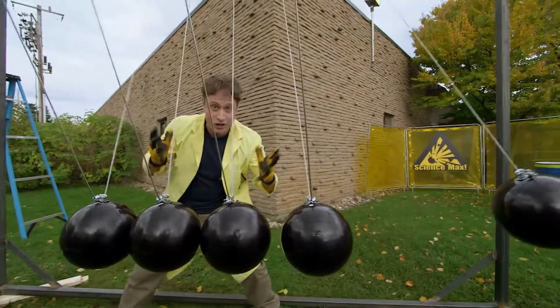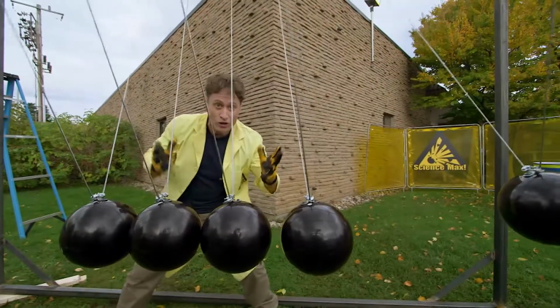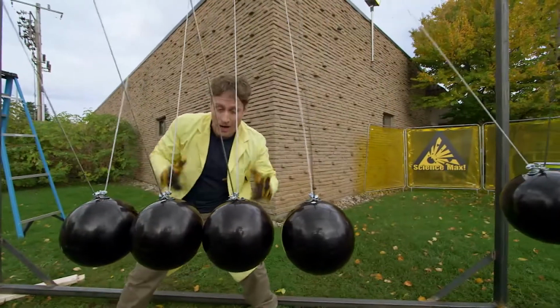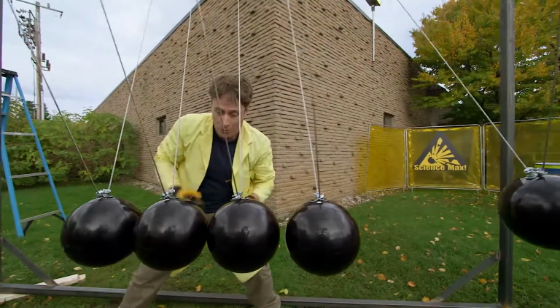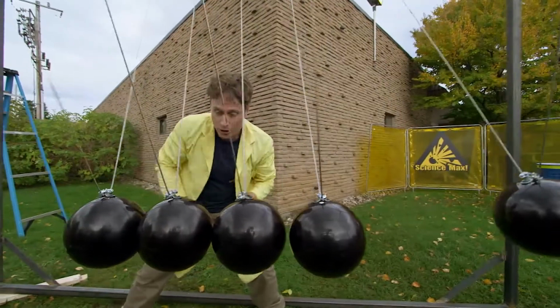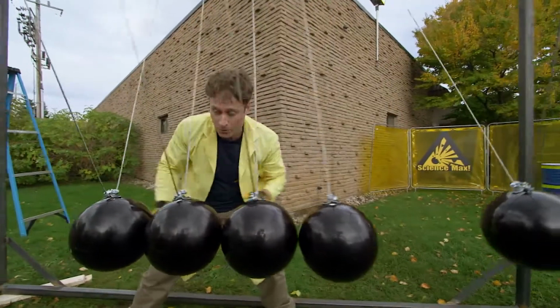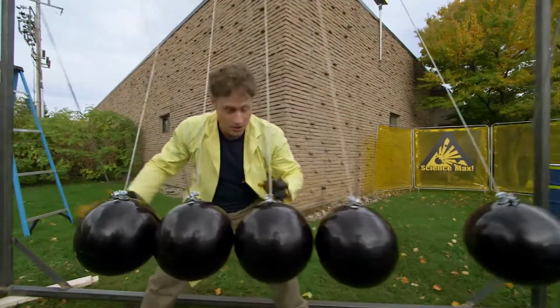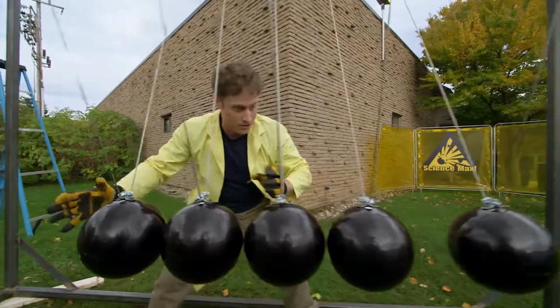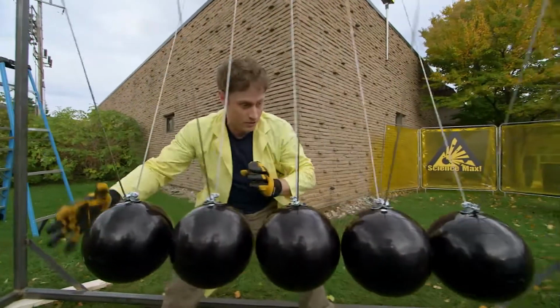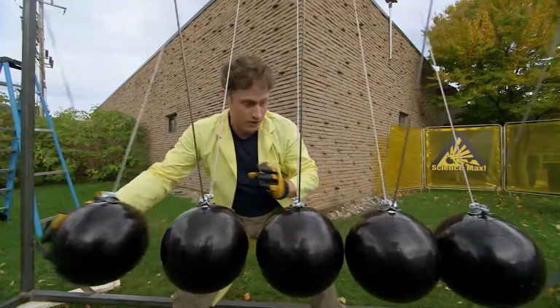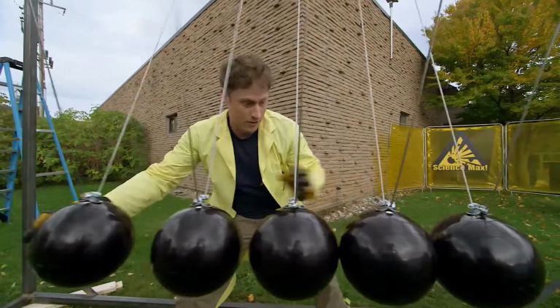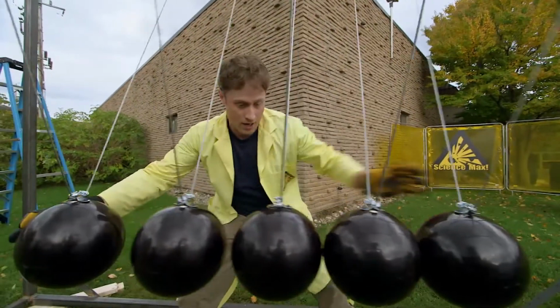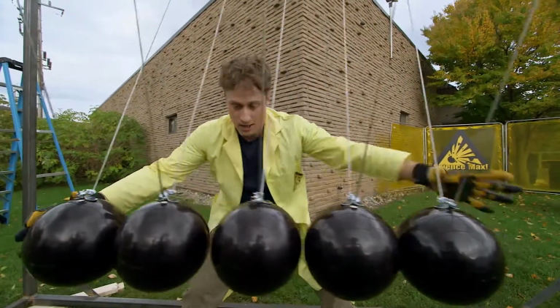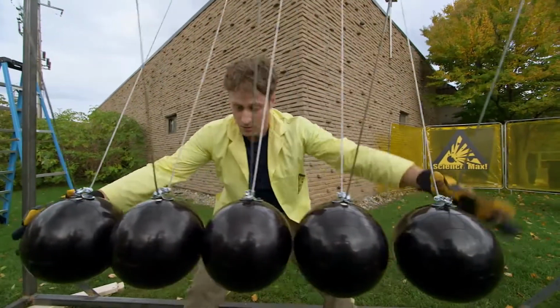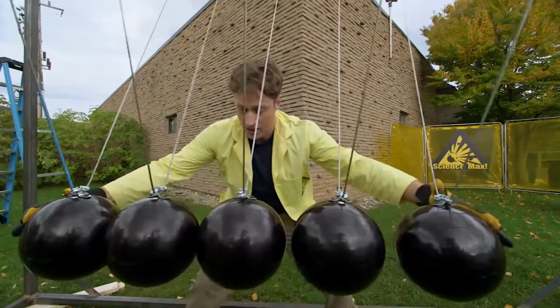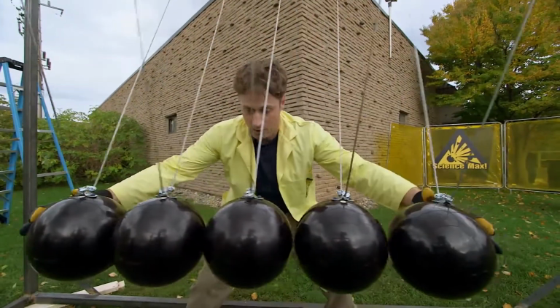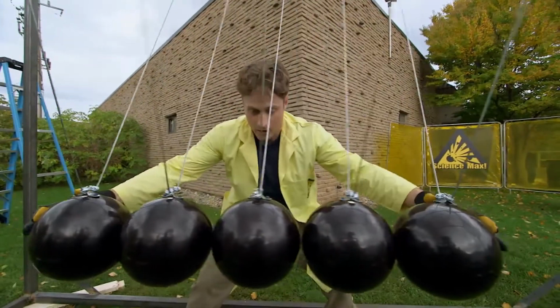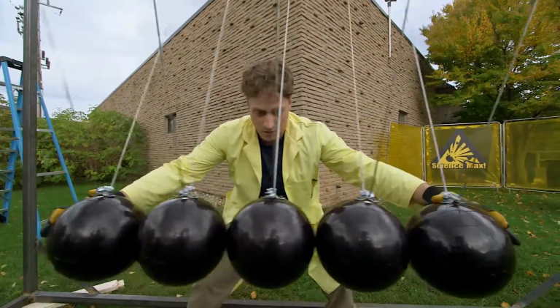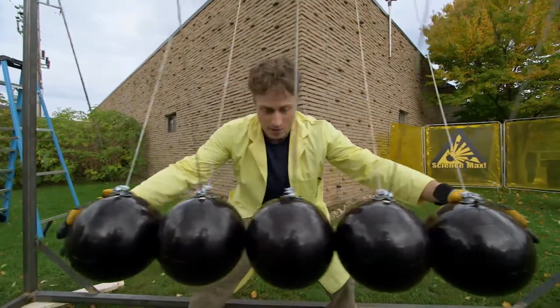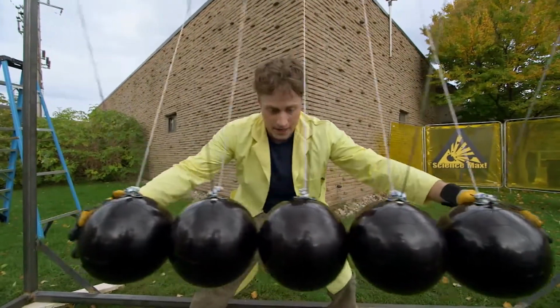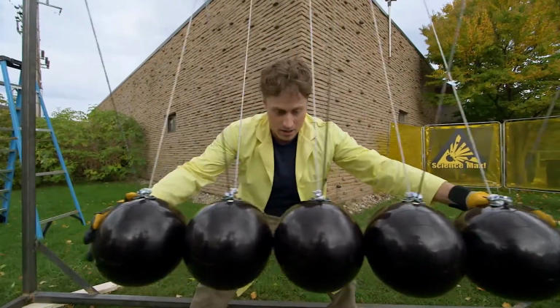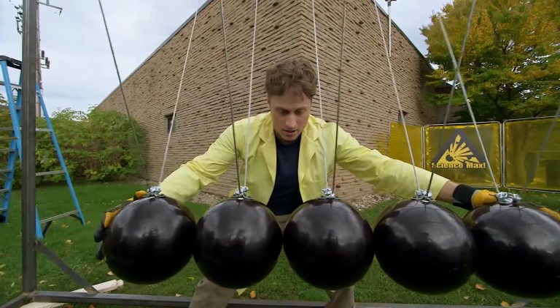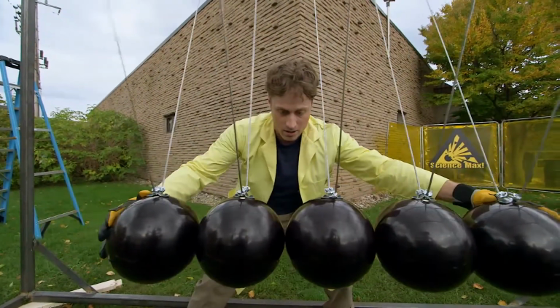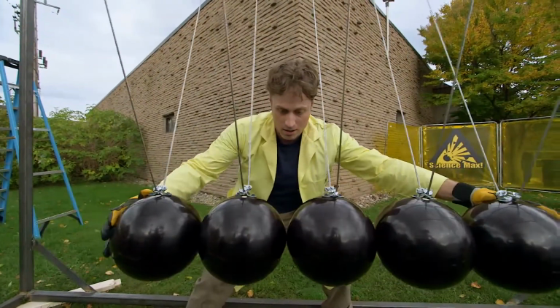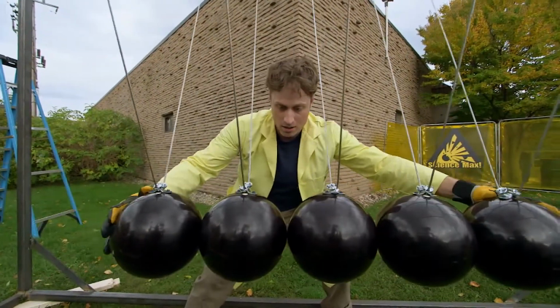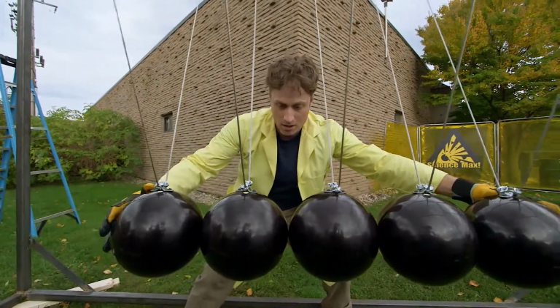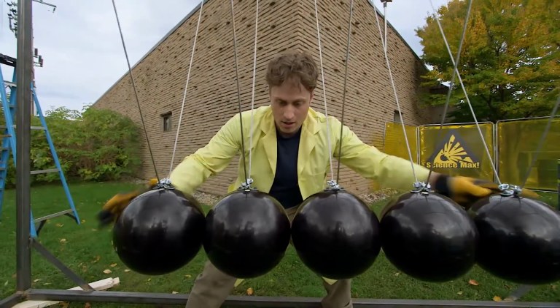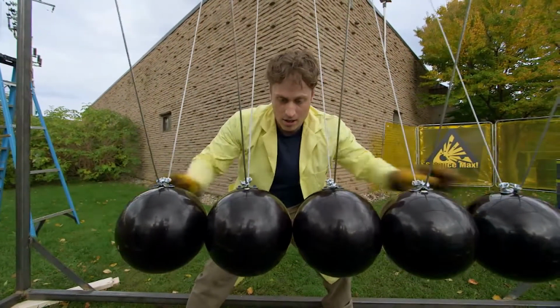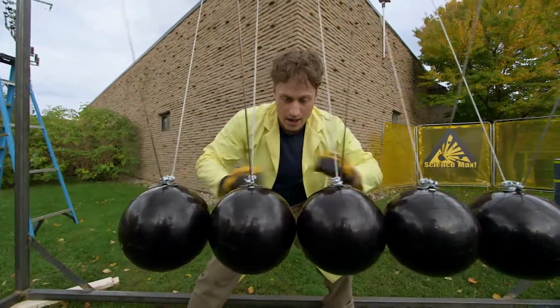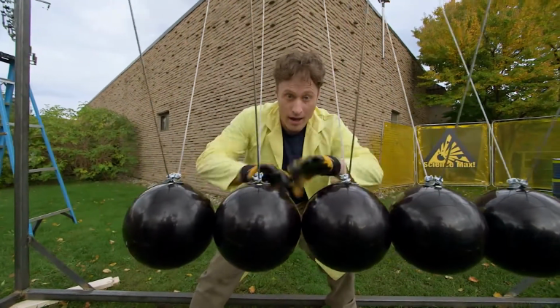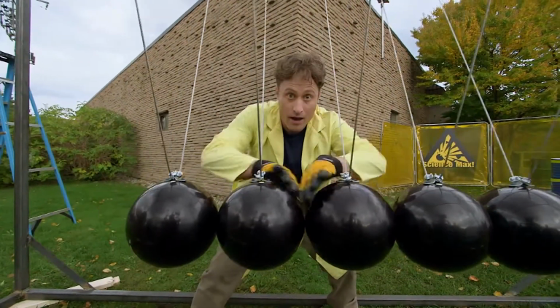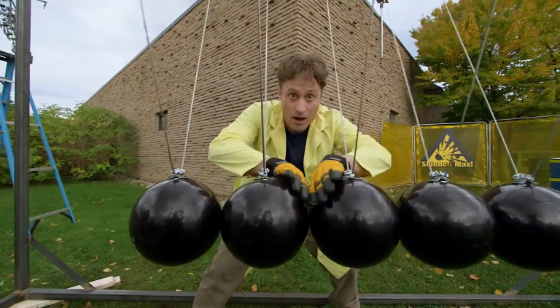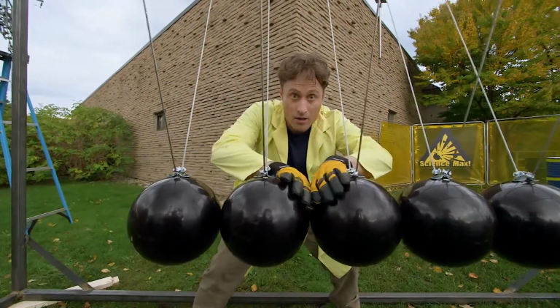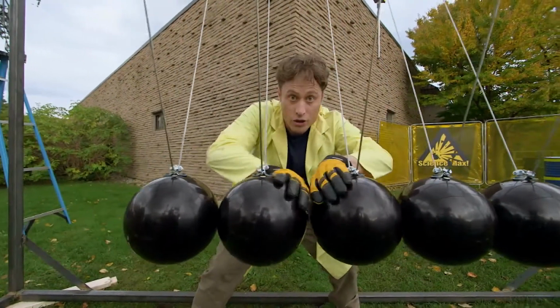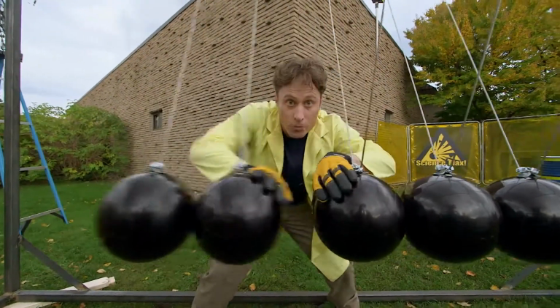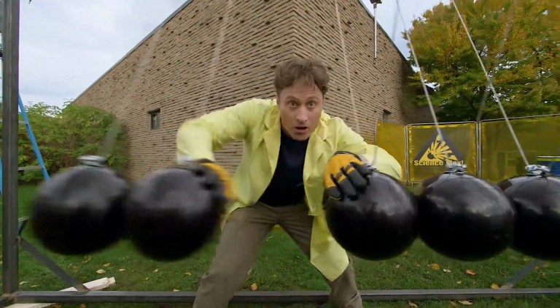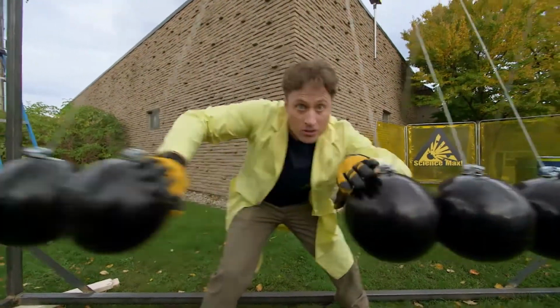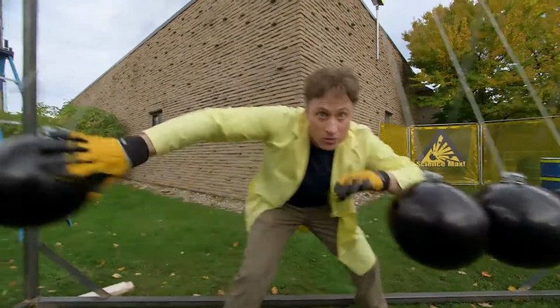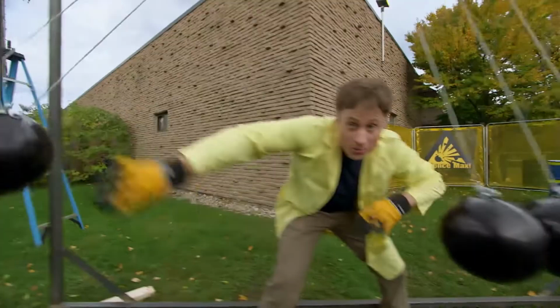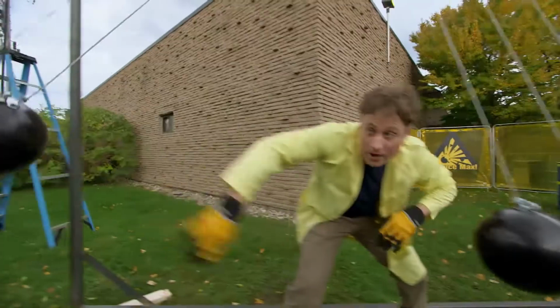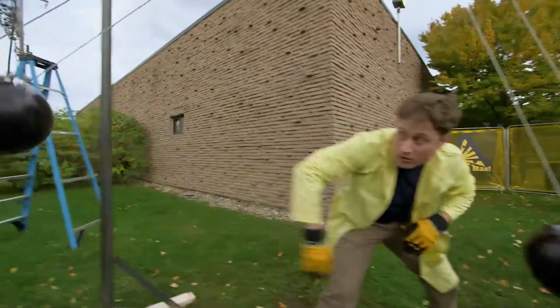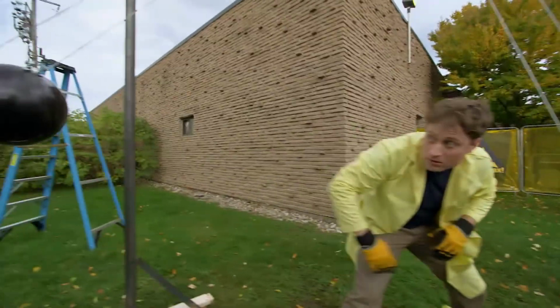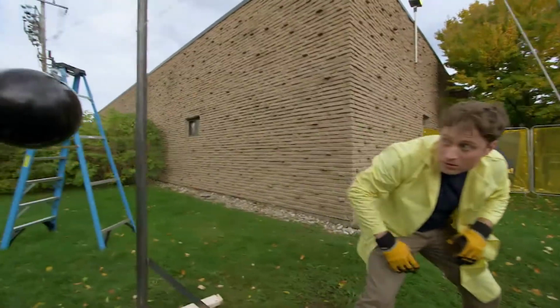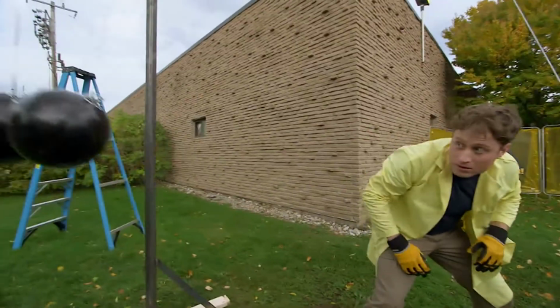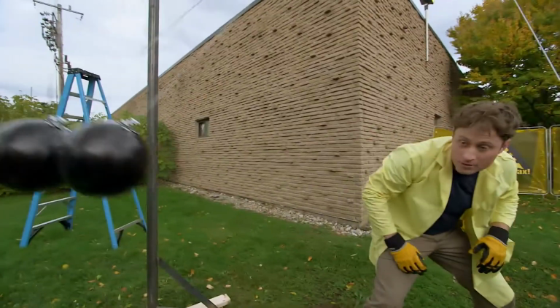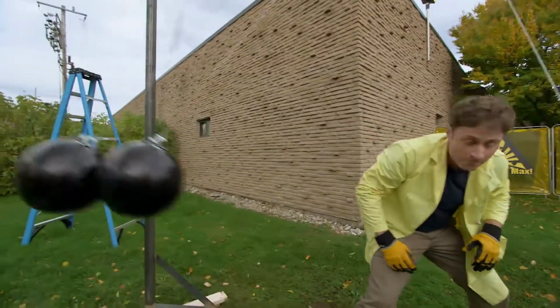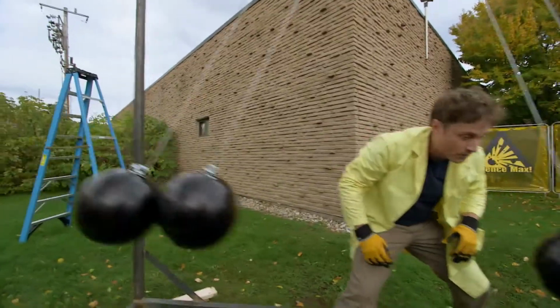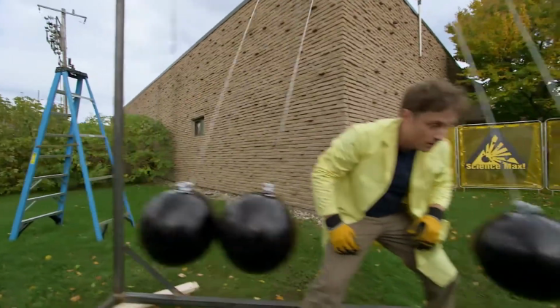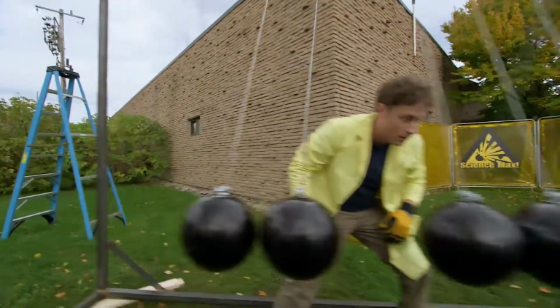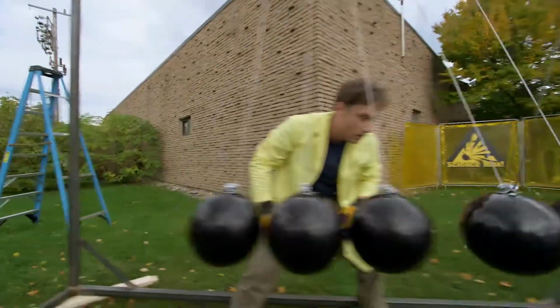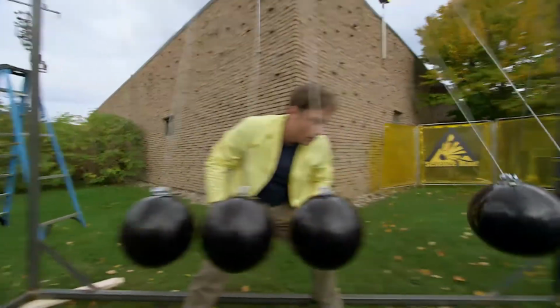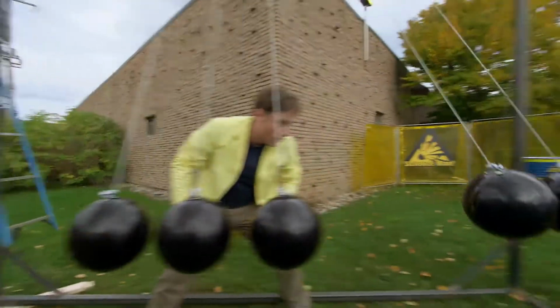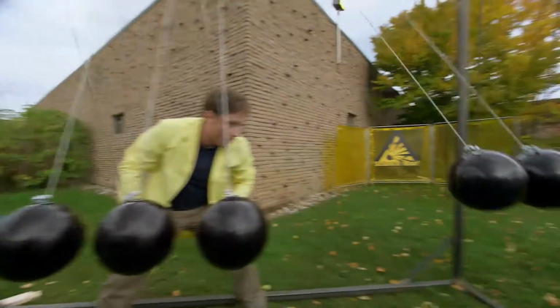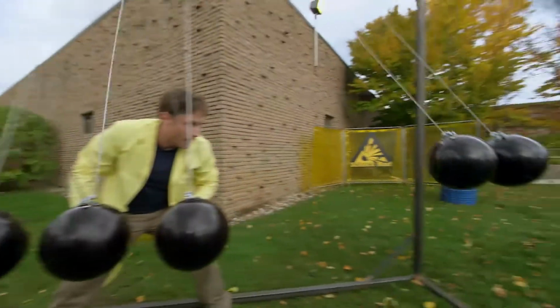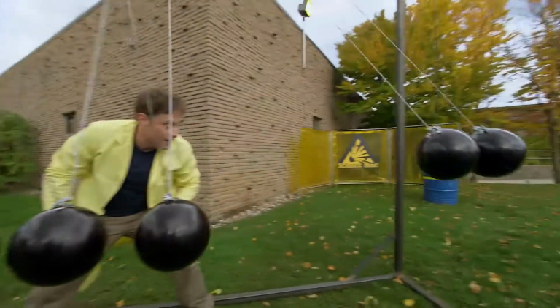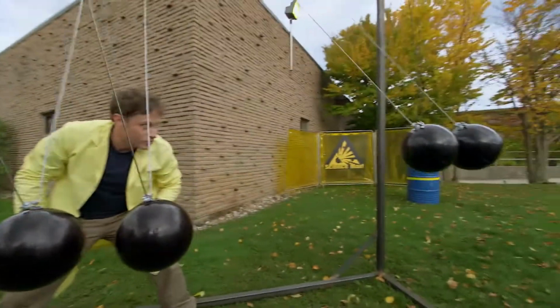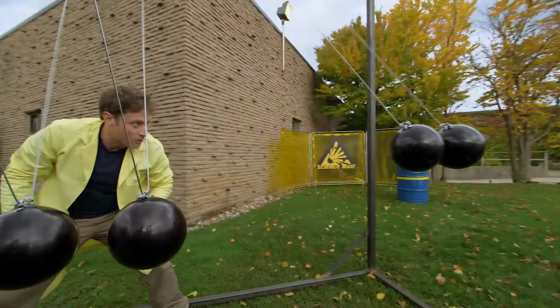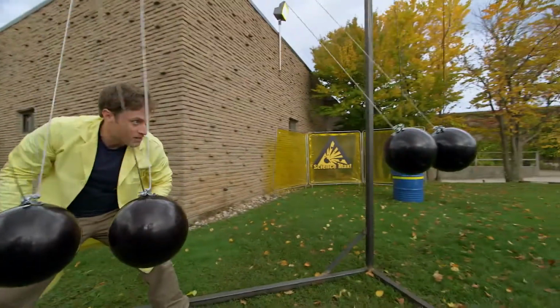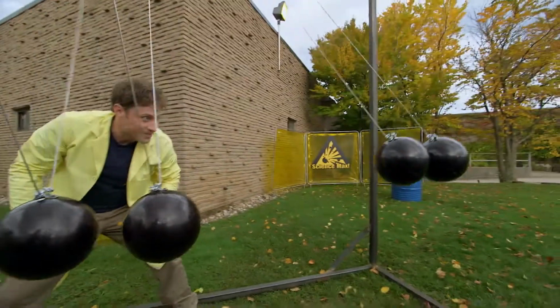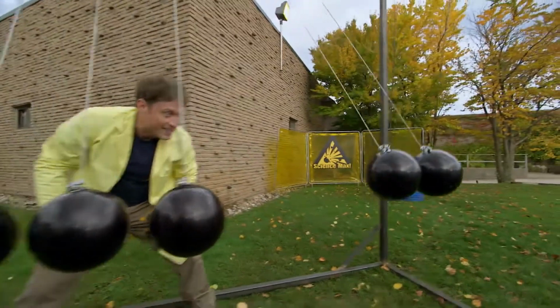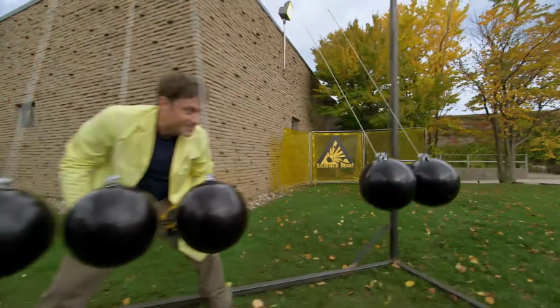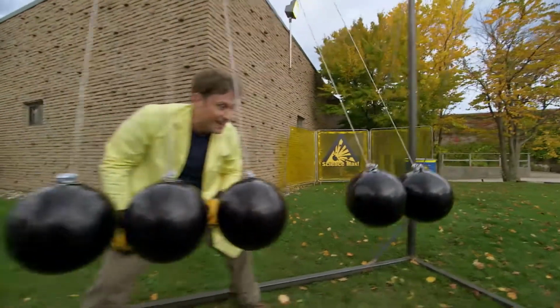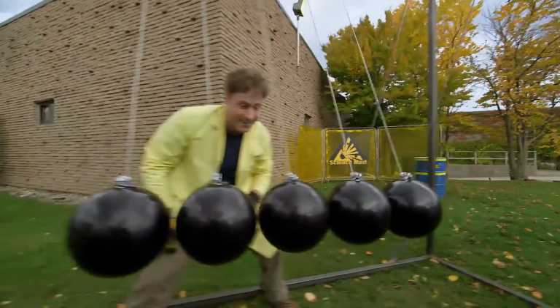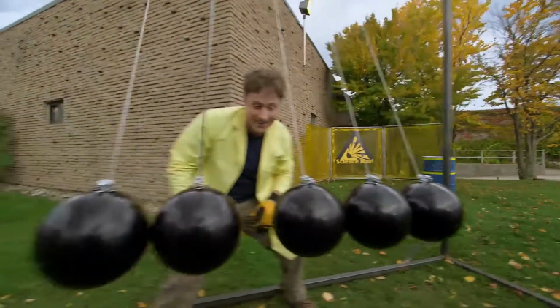Now let's try it with two balls. Ready? And two balls — throw them out.